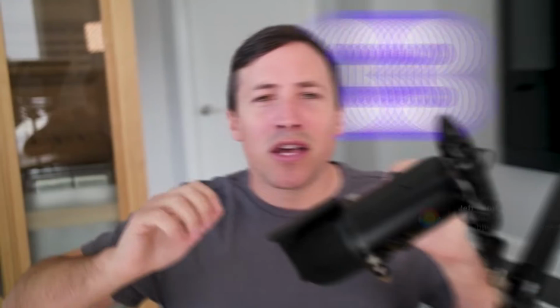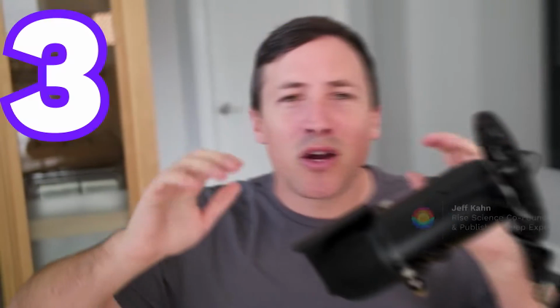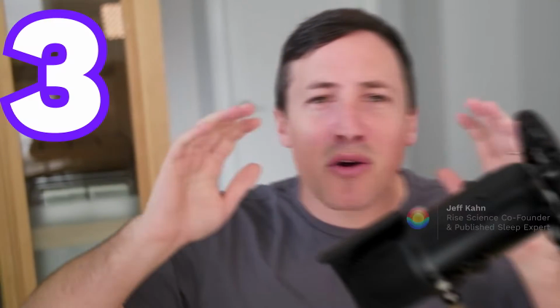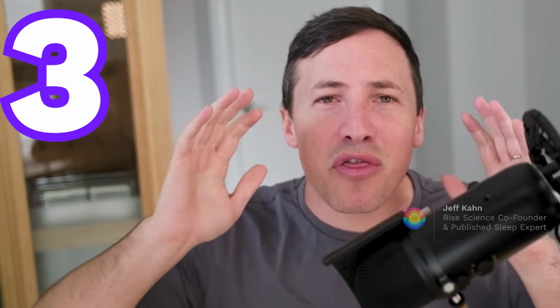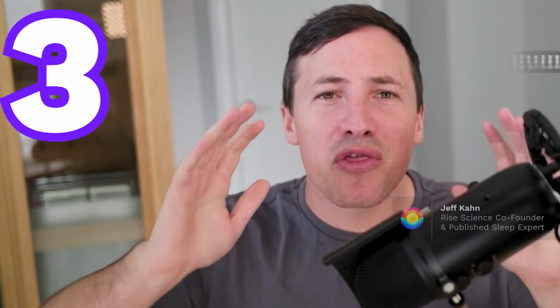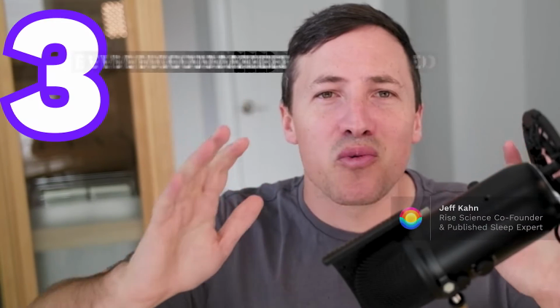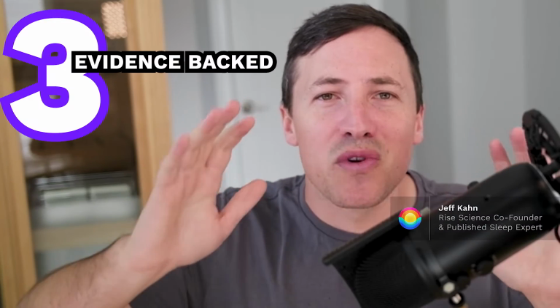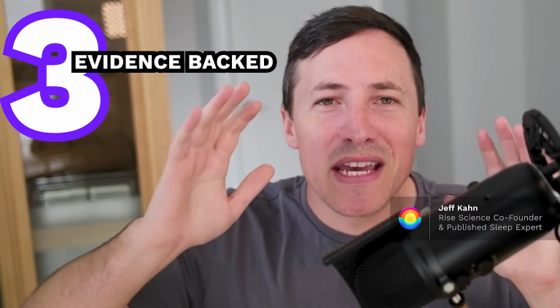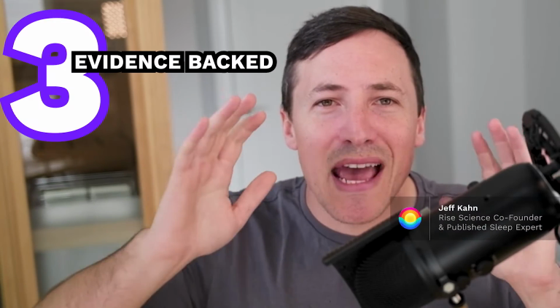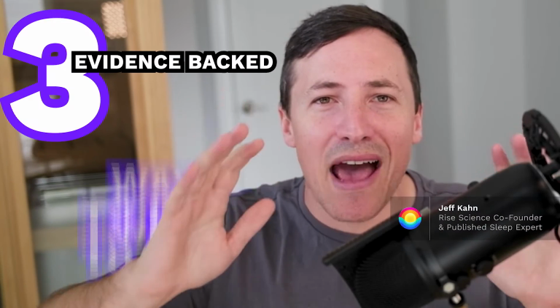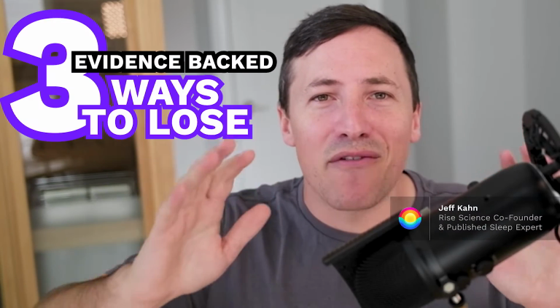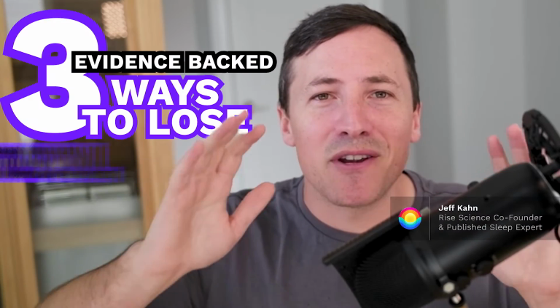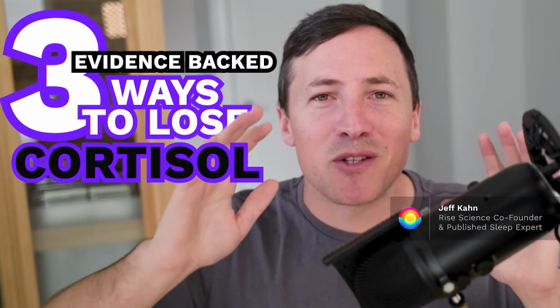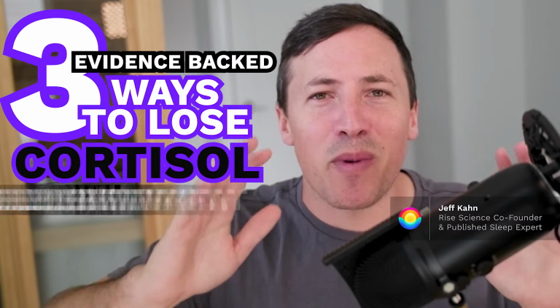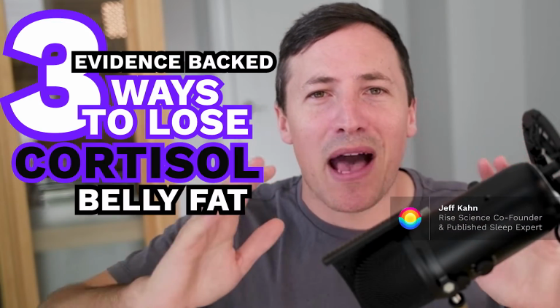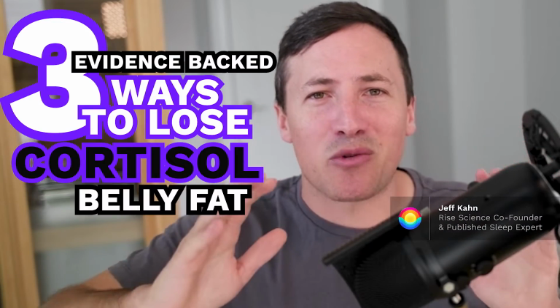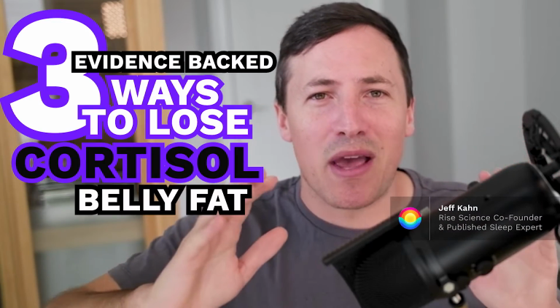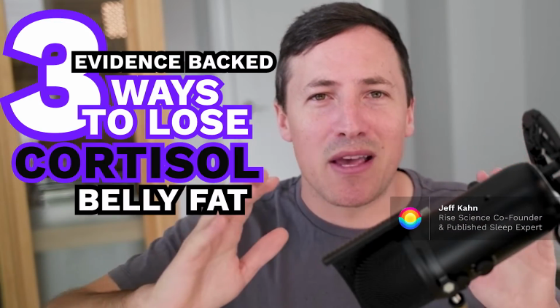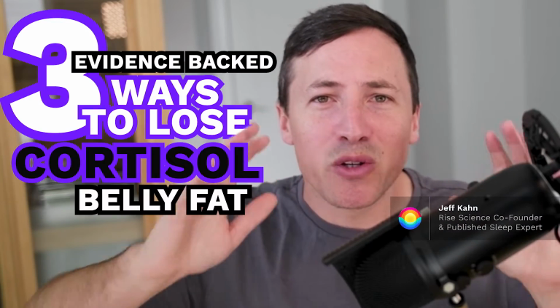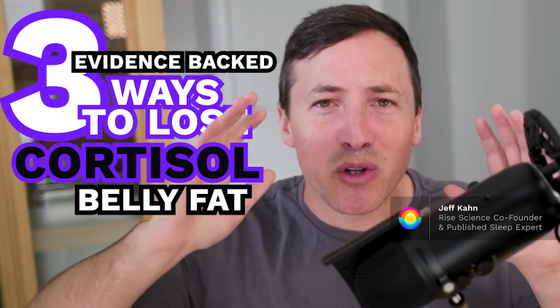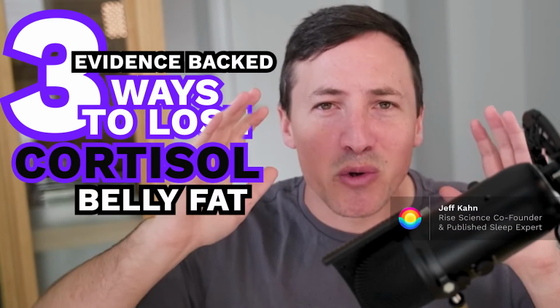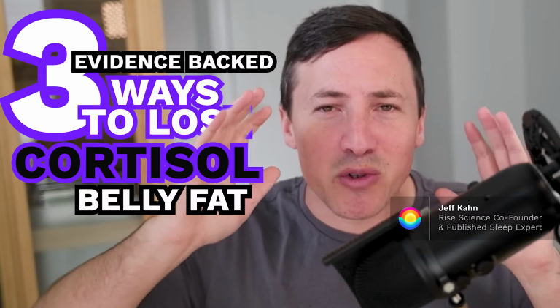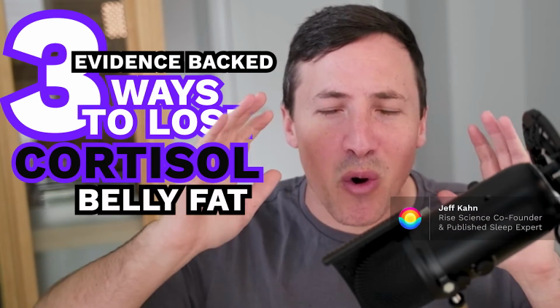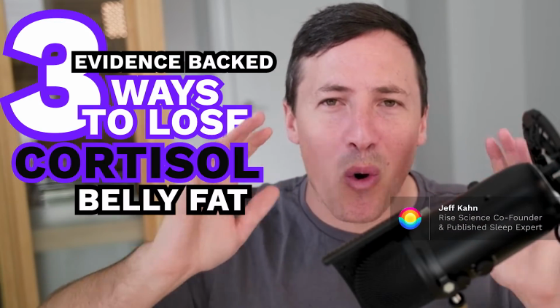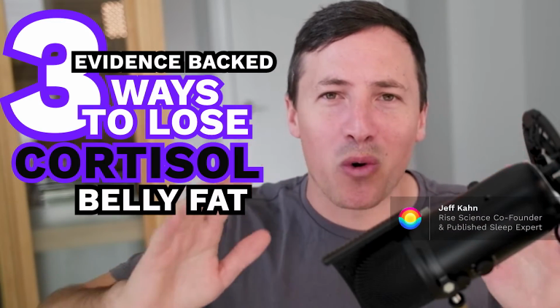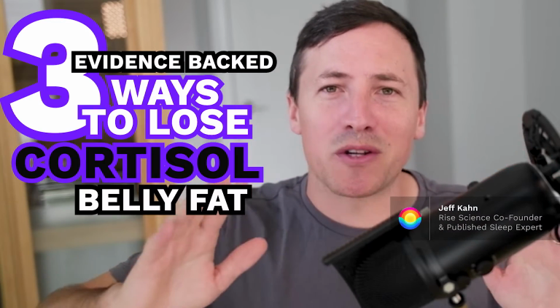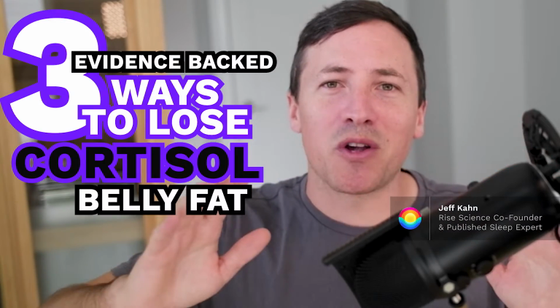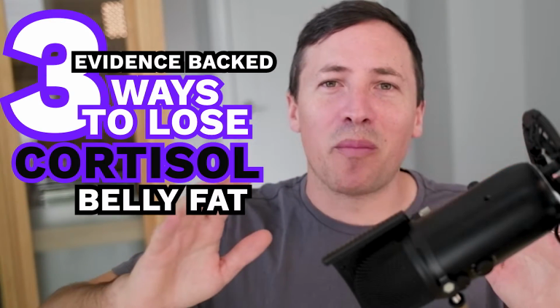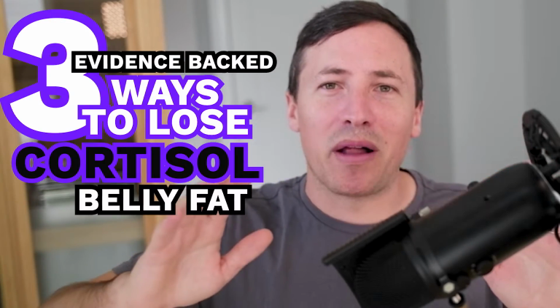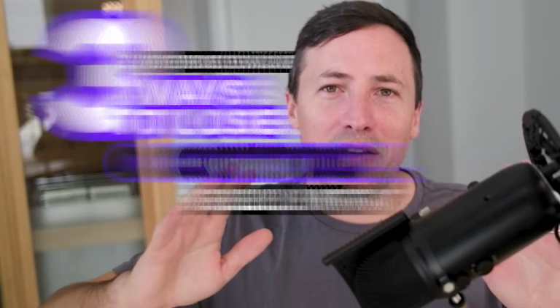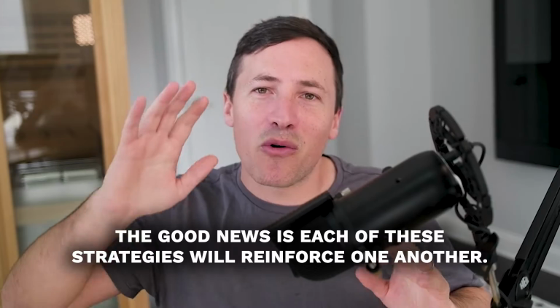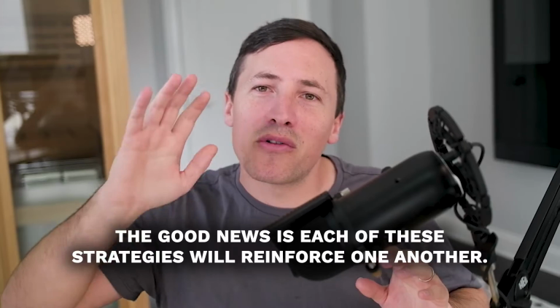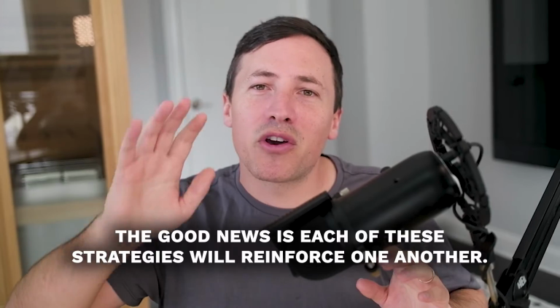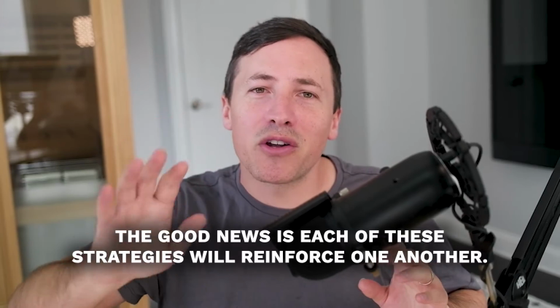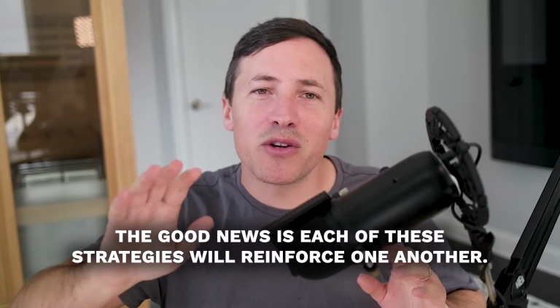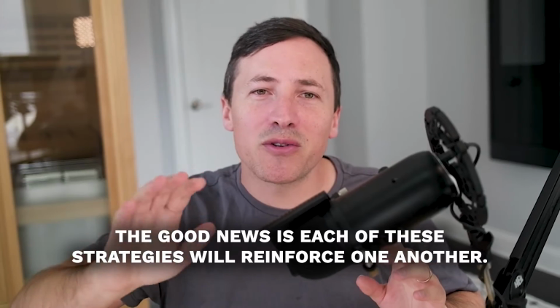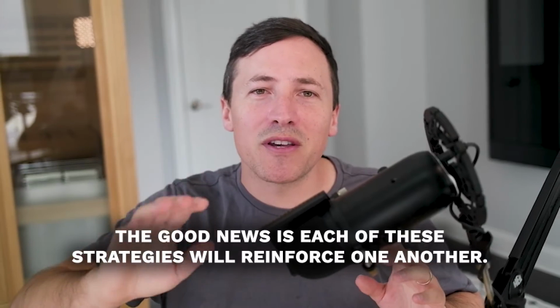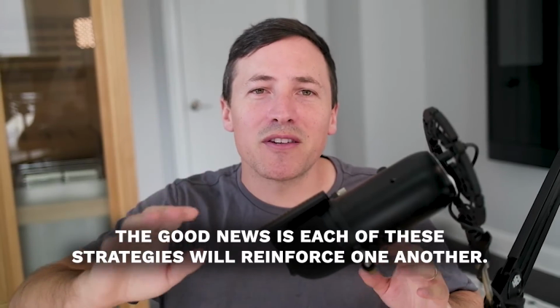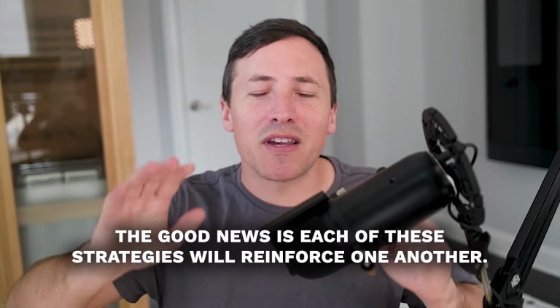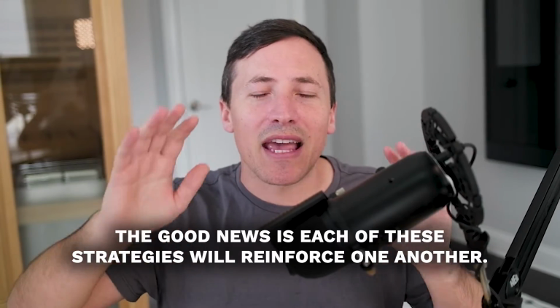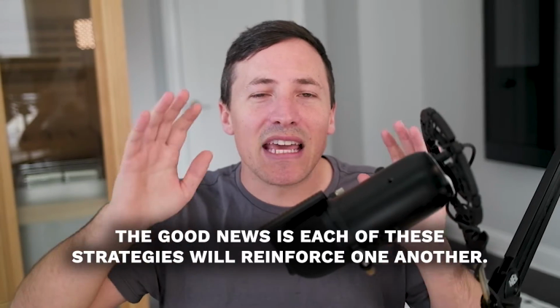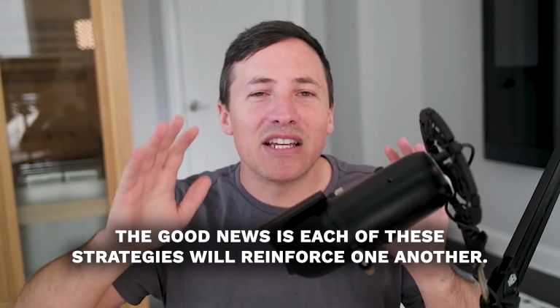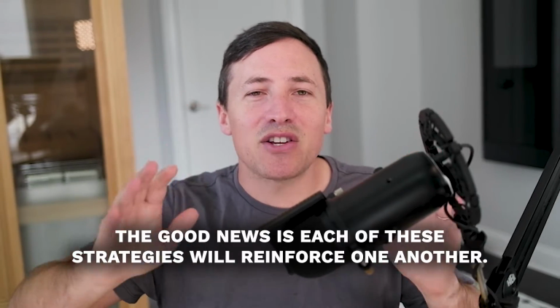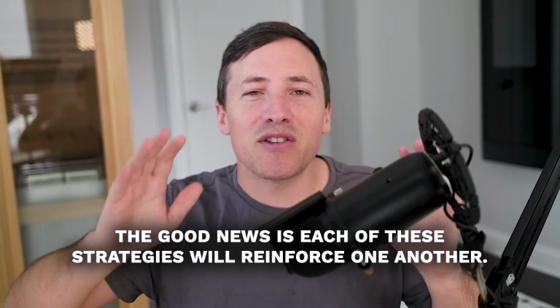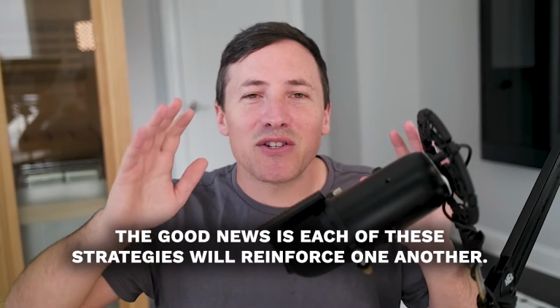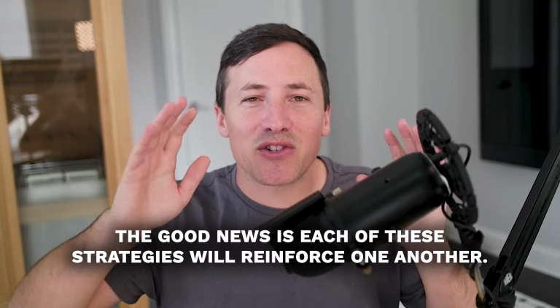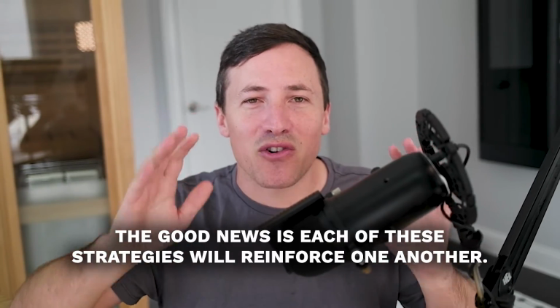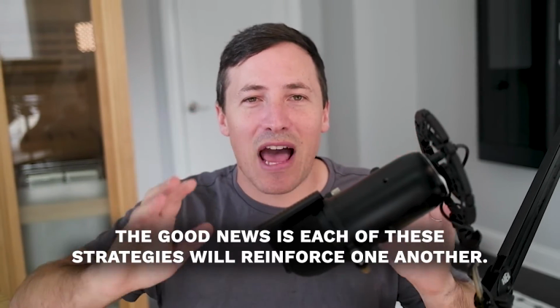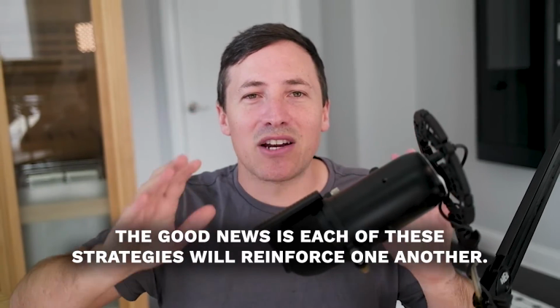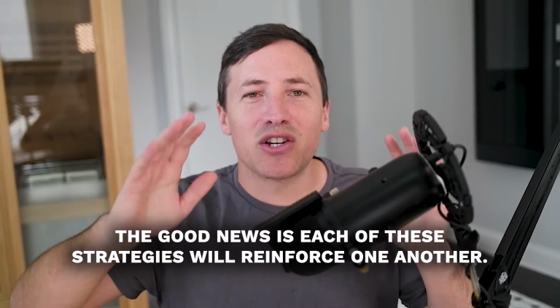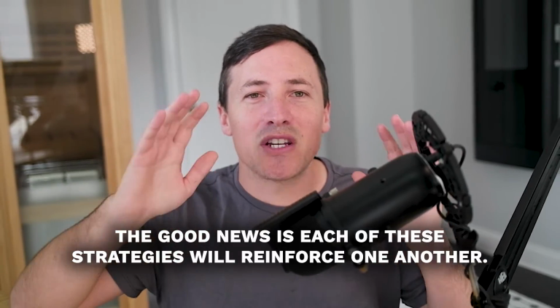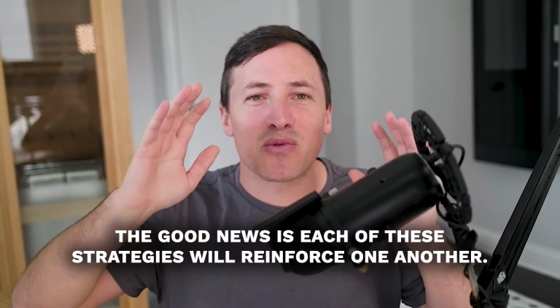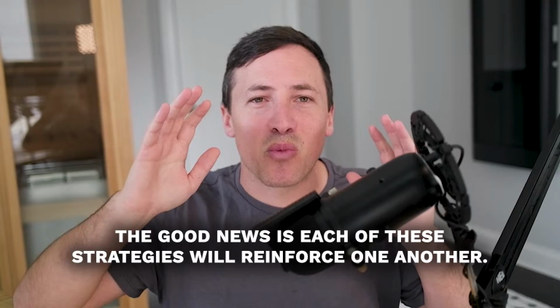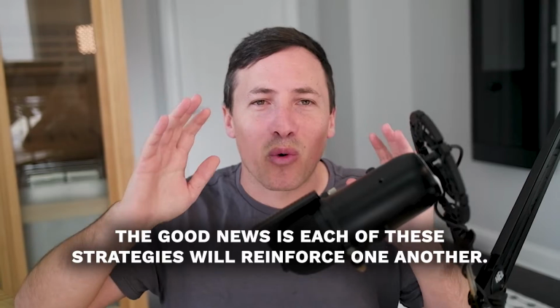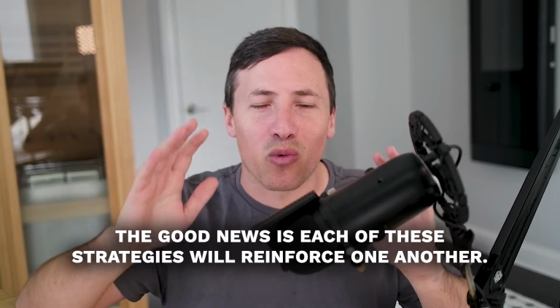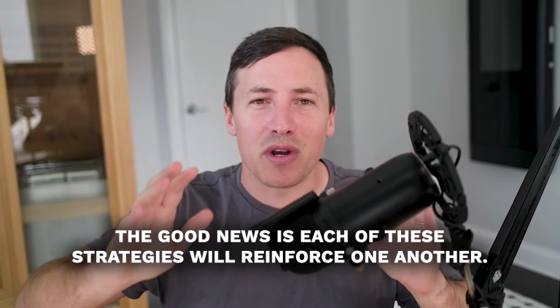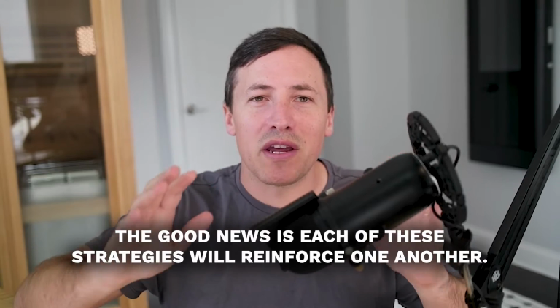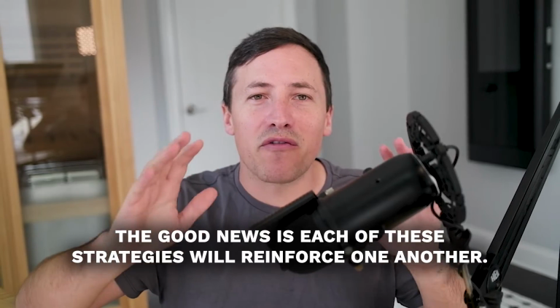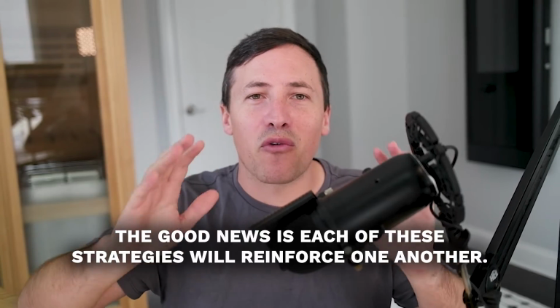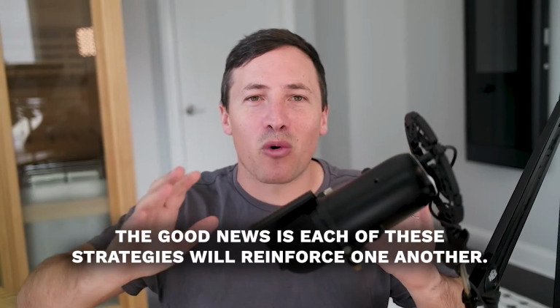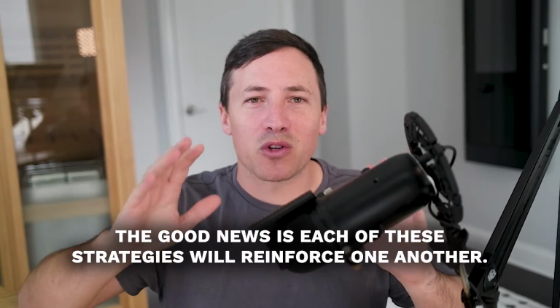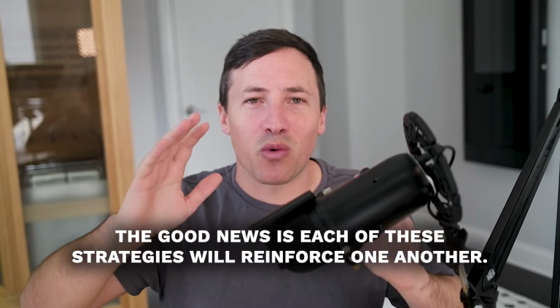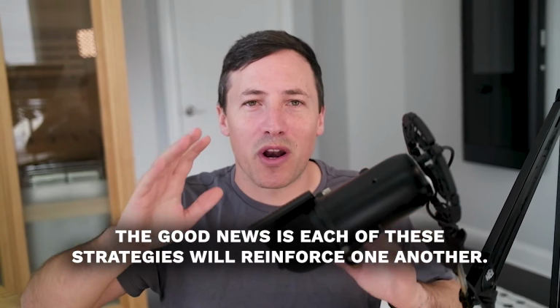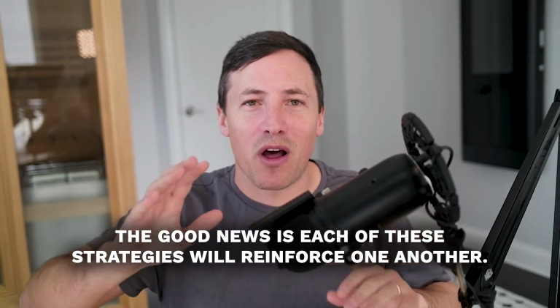Here are three evidence-backed ways to lose cortisol belly fat. The good news is each of these strategies will reinforce one another.